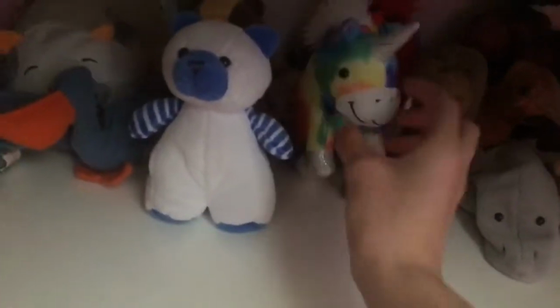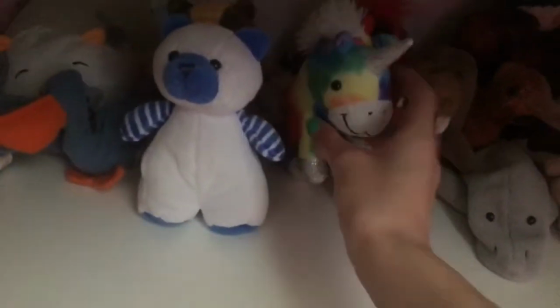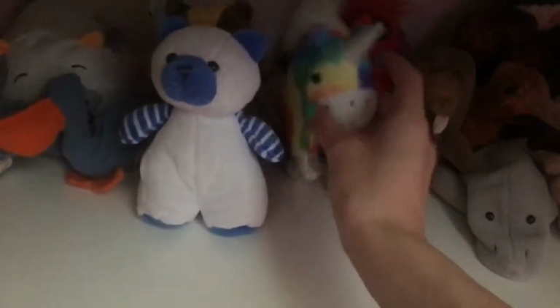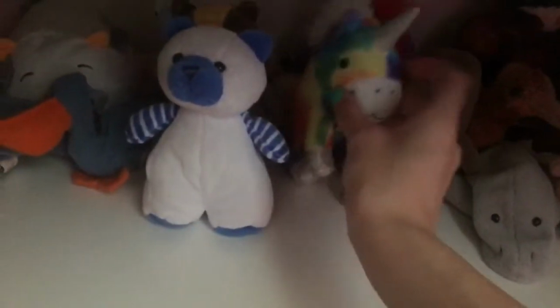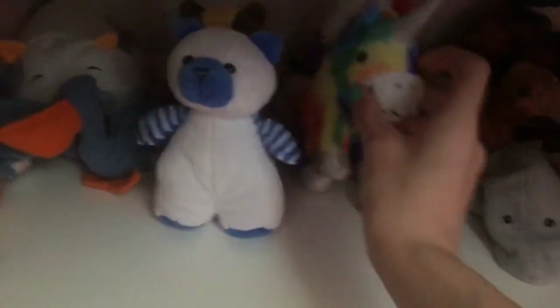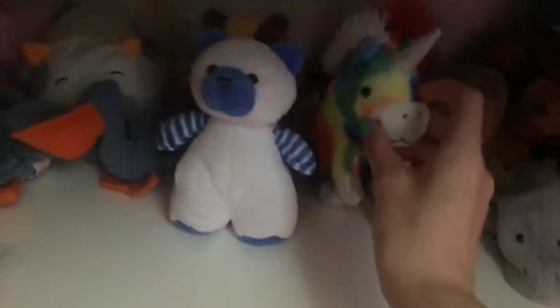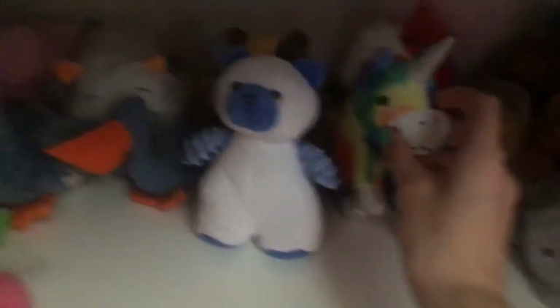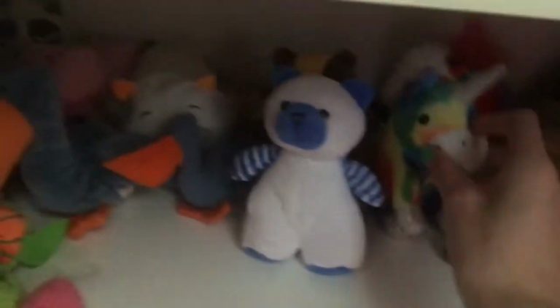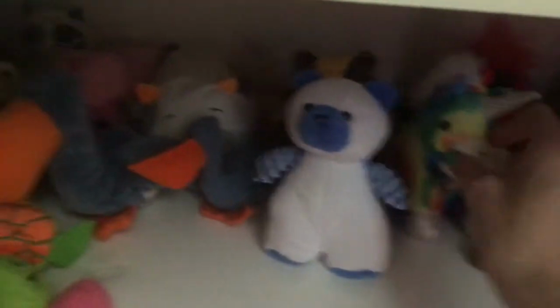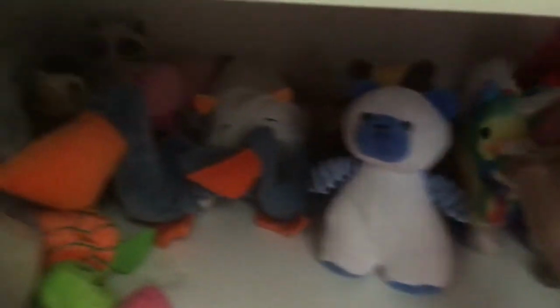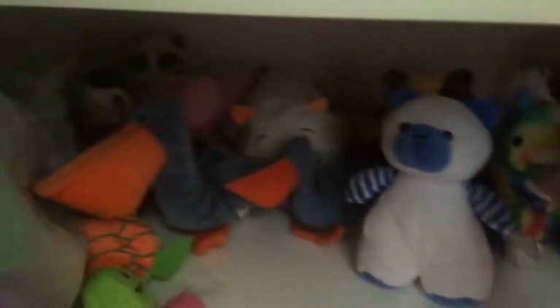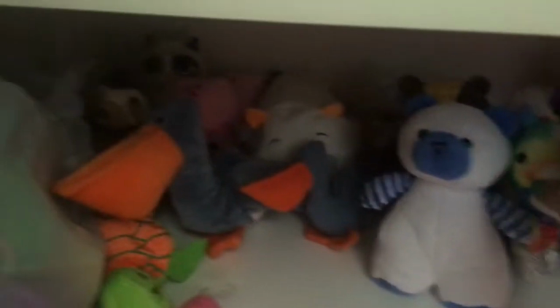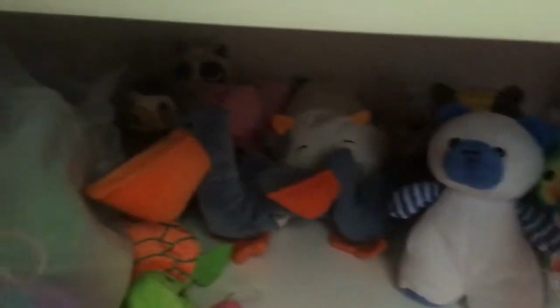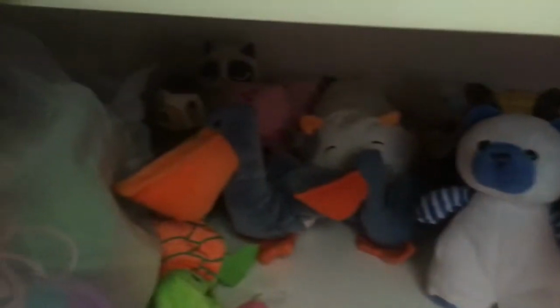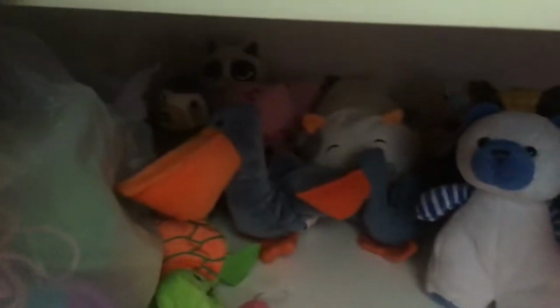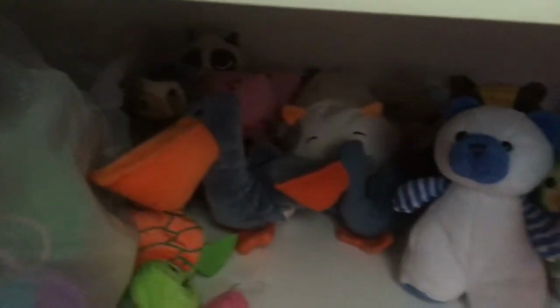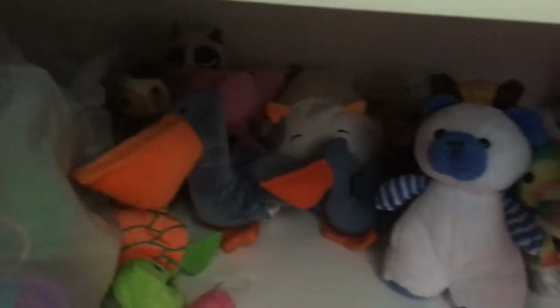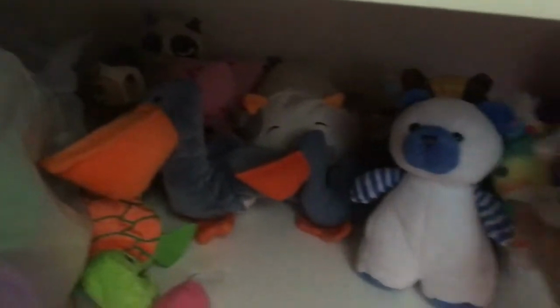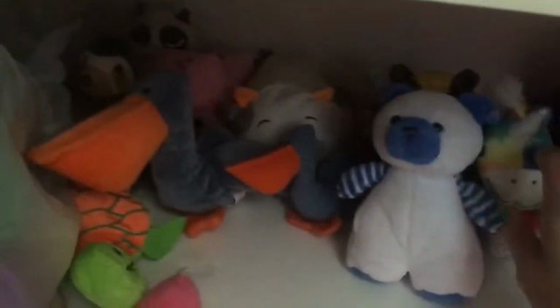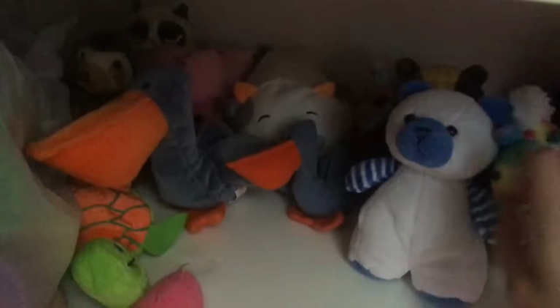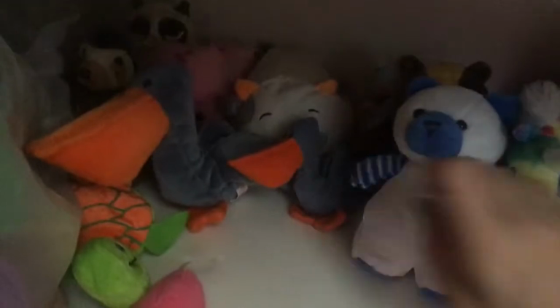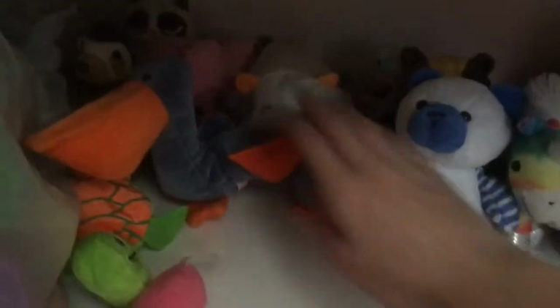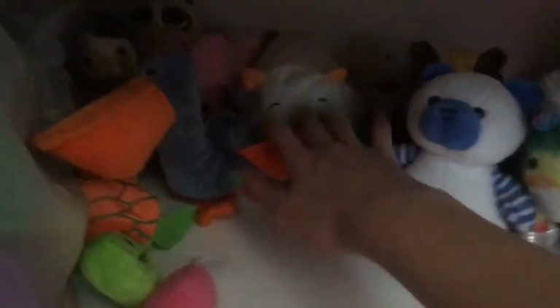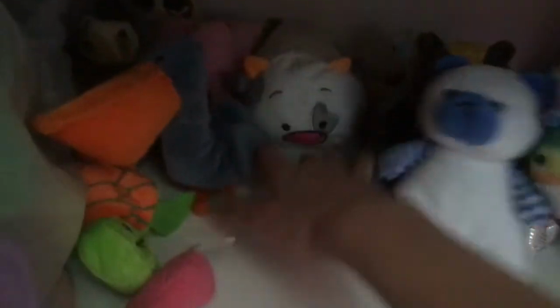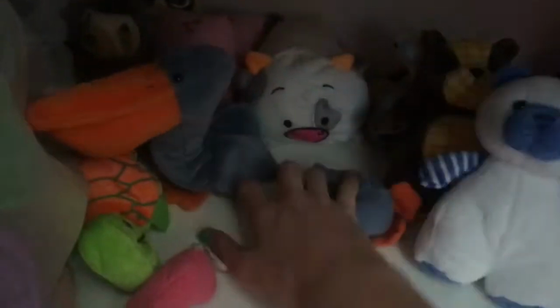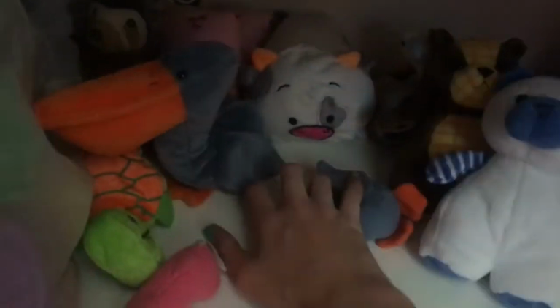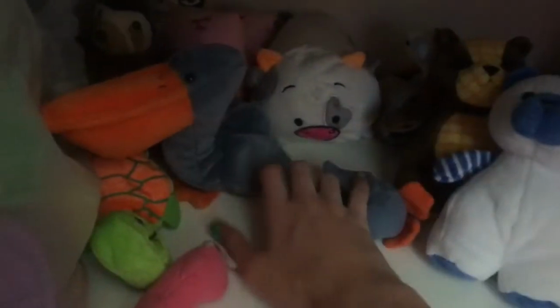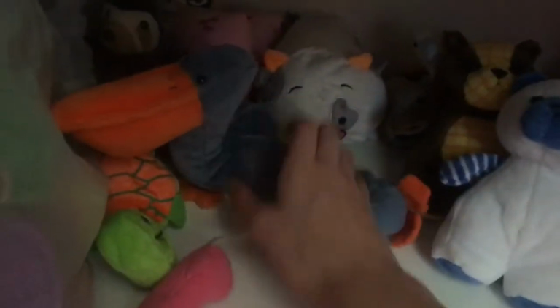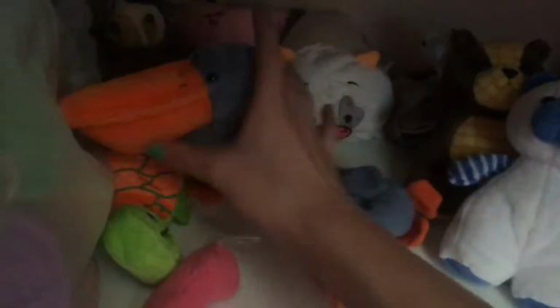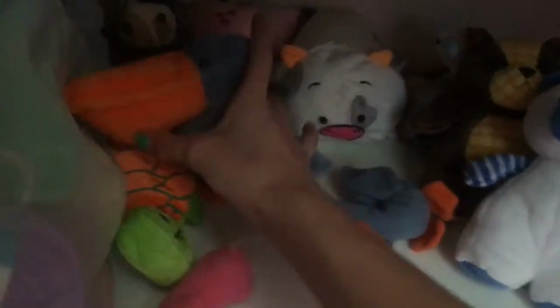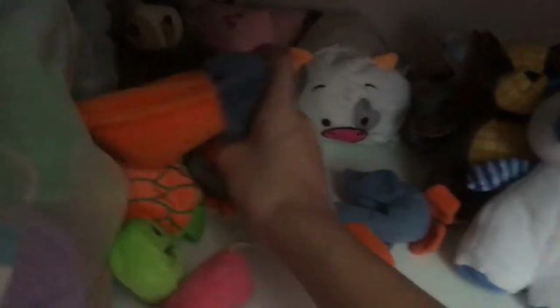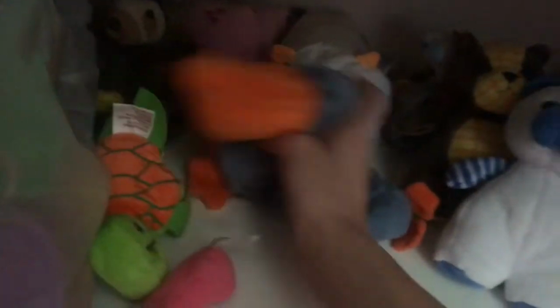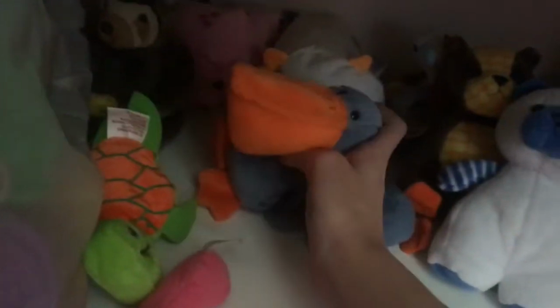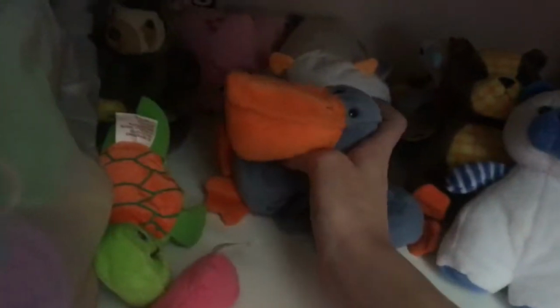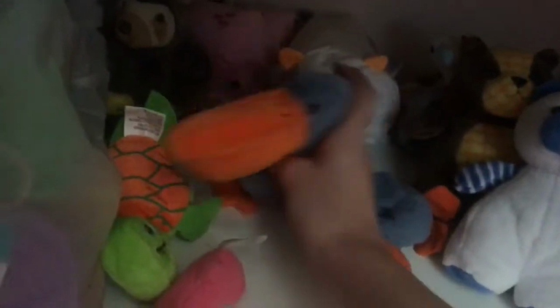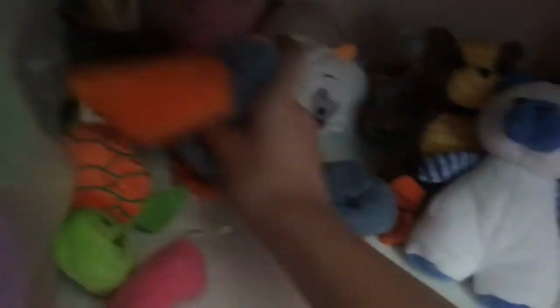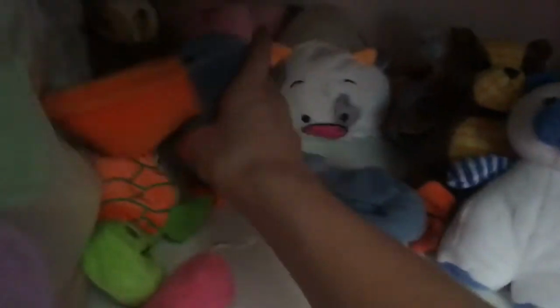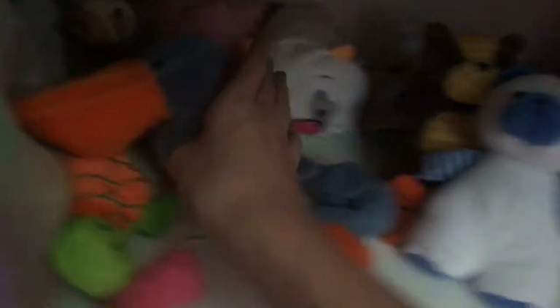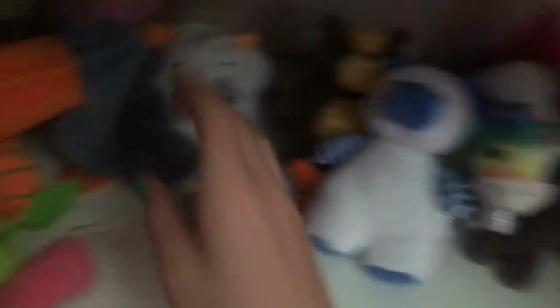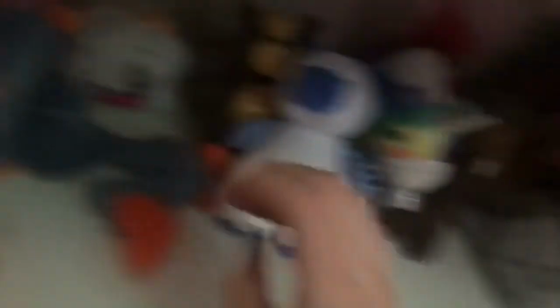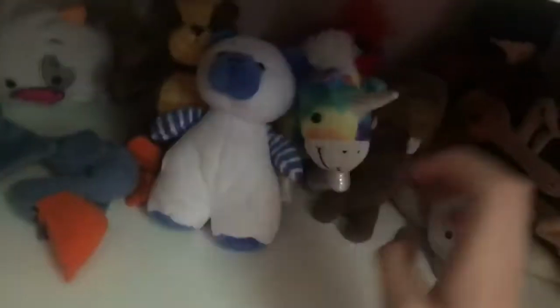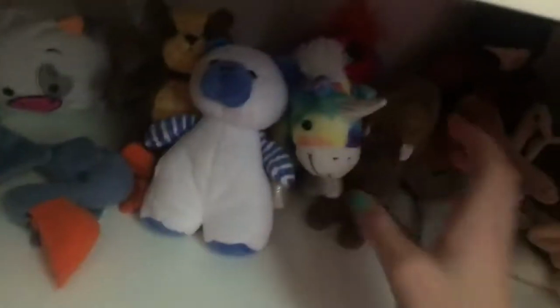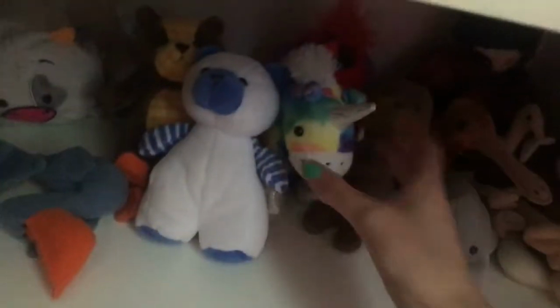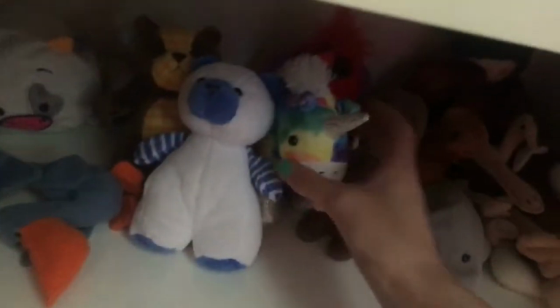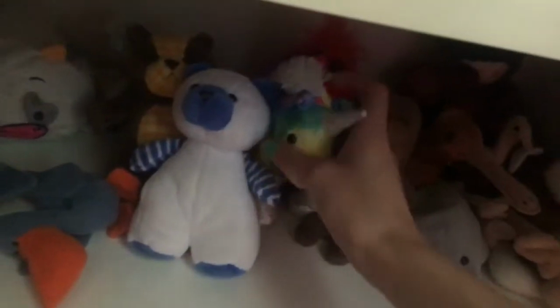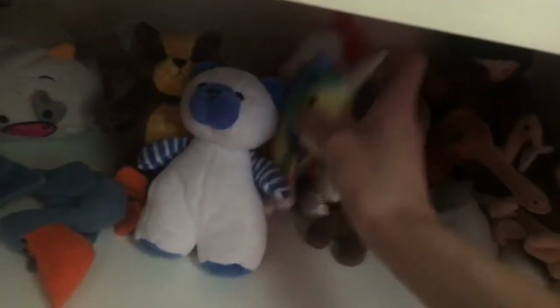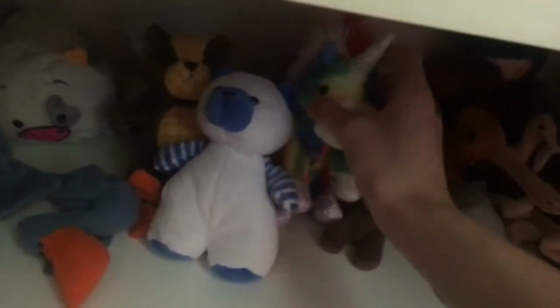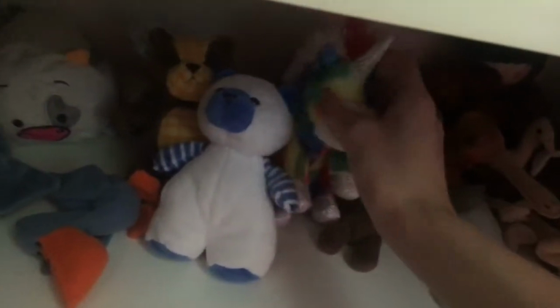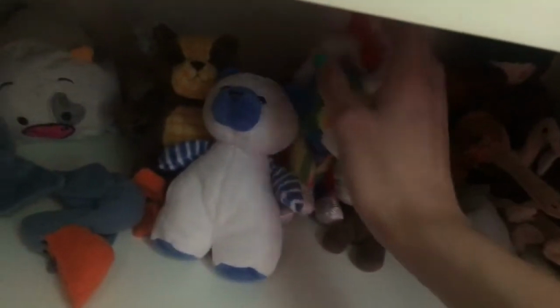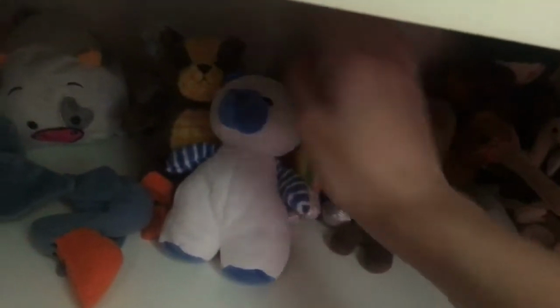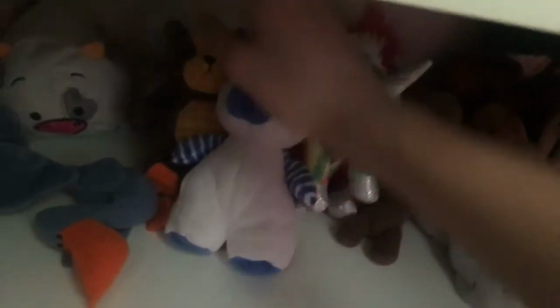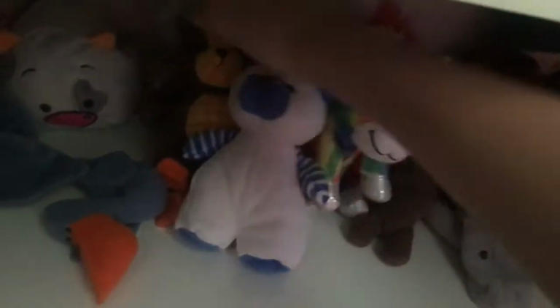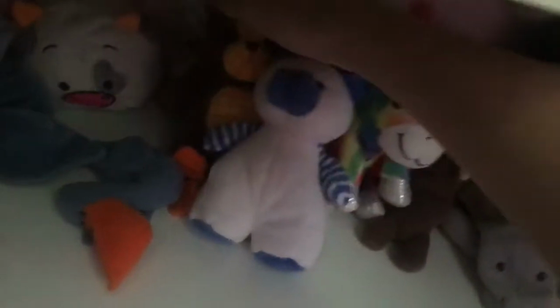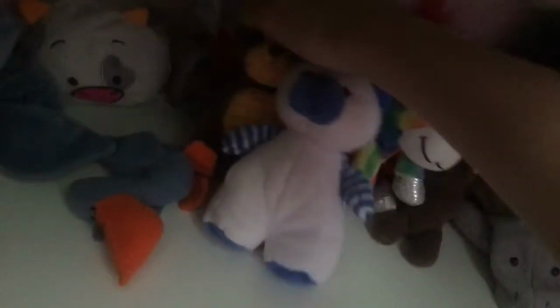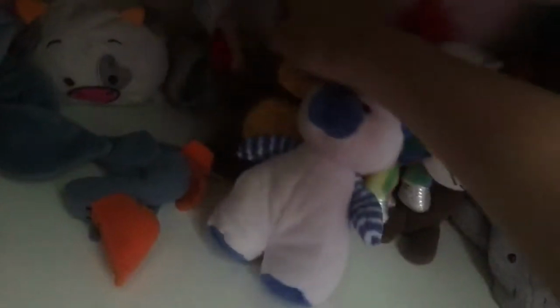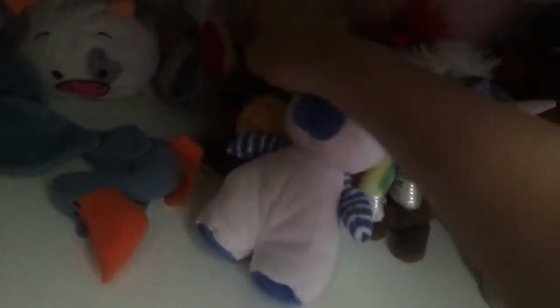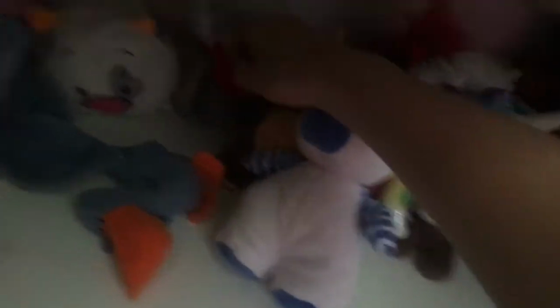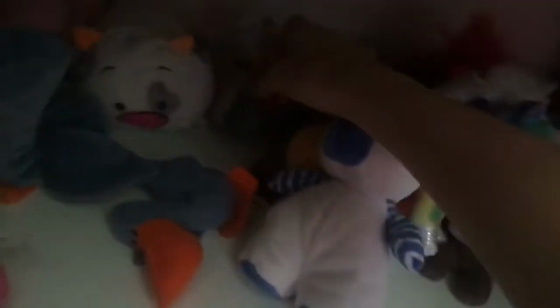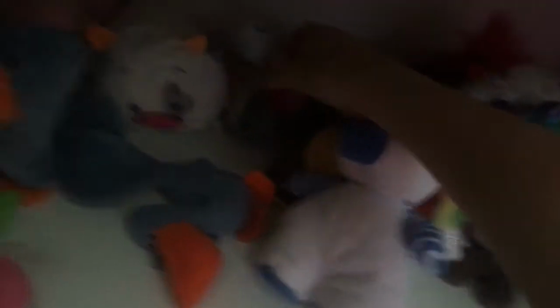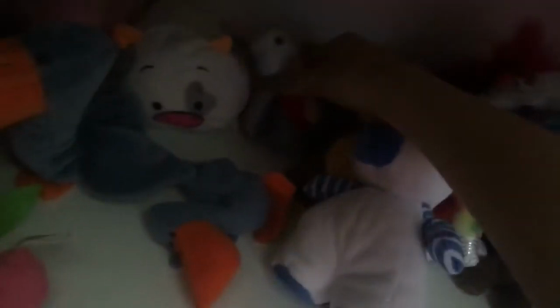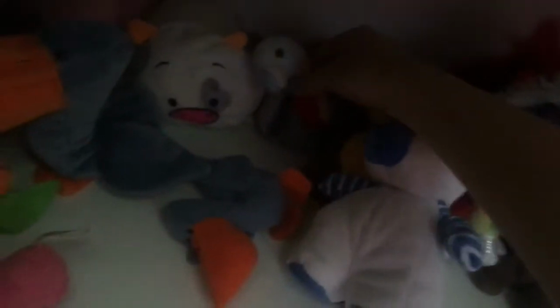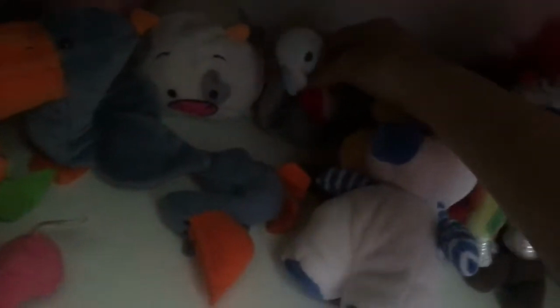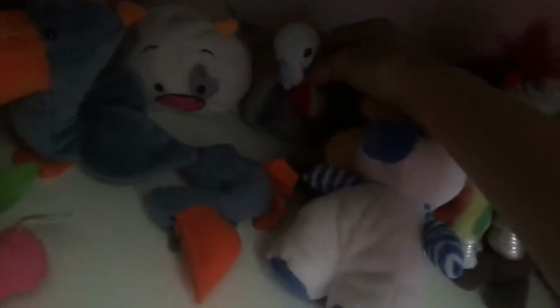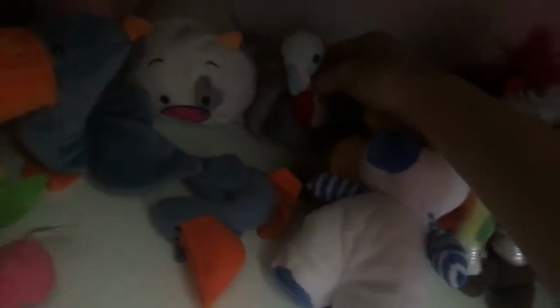I have some random plushies down here as well, like this cow. I have a Minecraft pig, this unicorn, and back here I have a turkey.